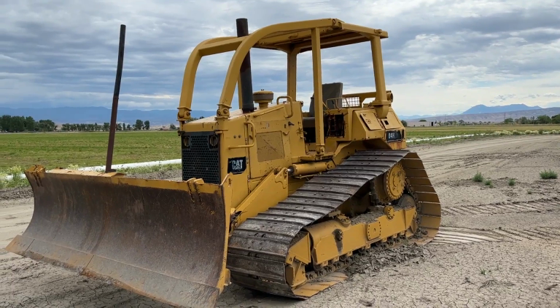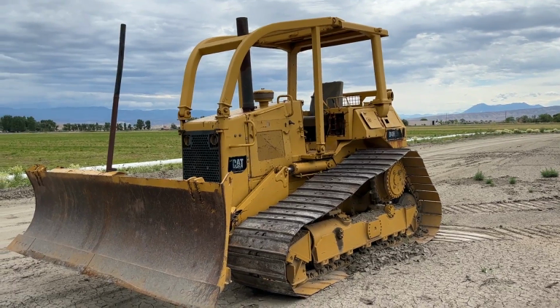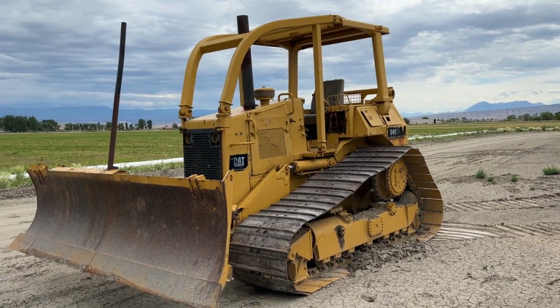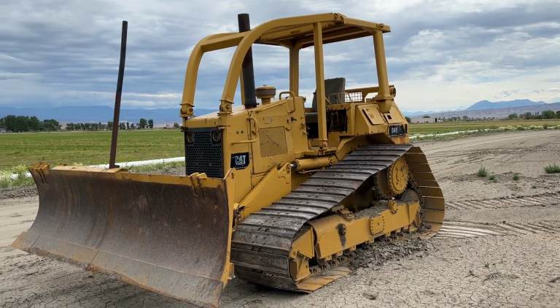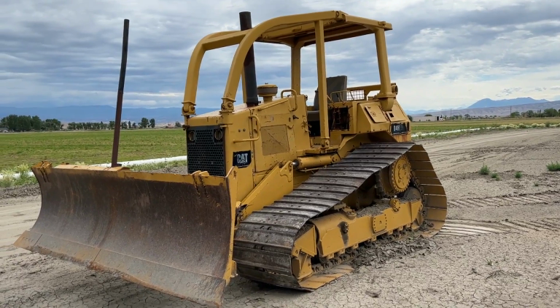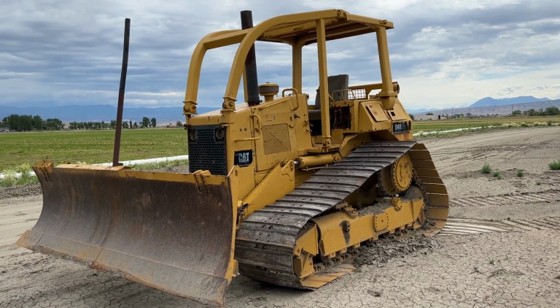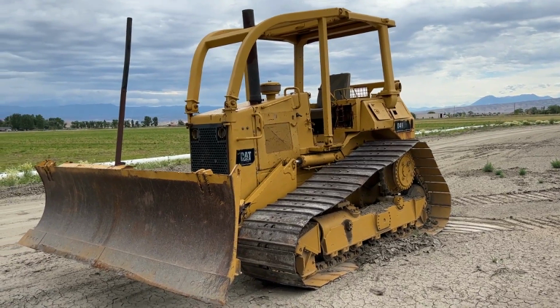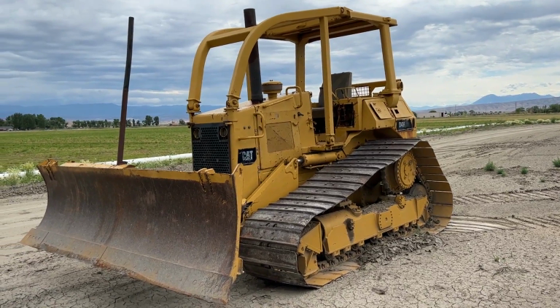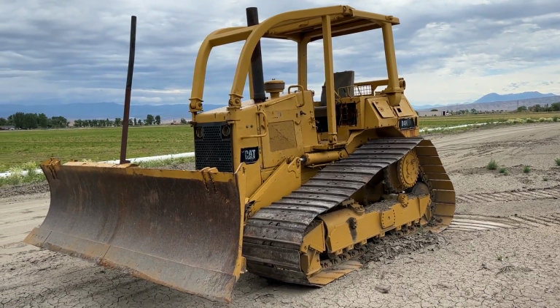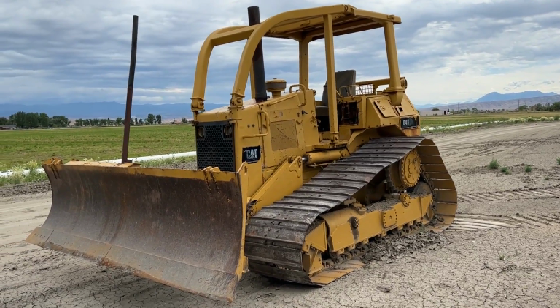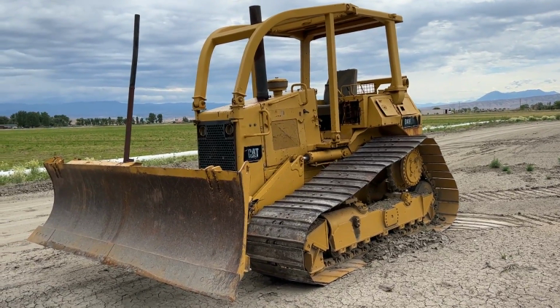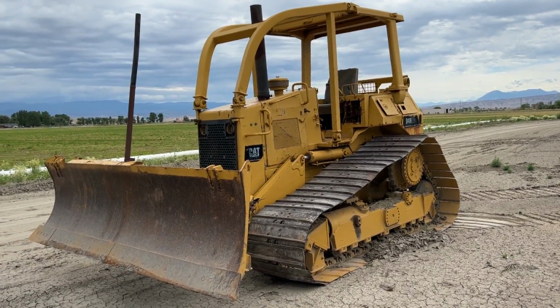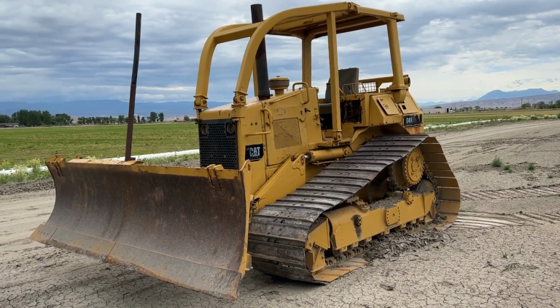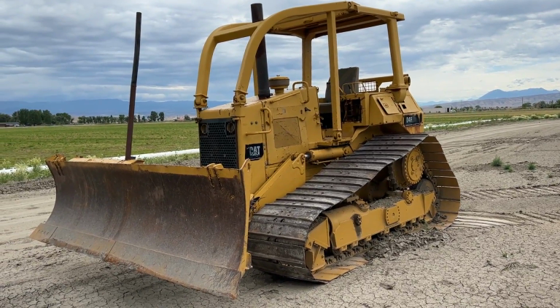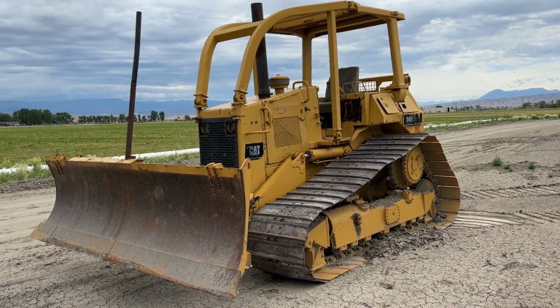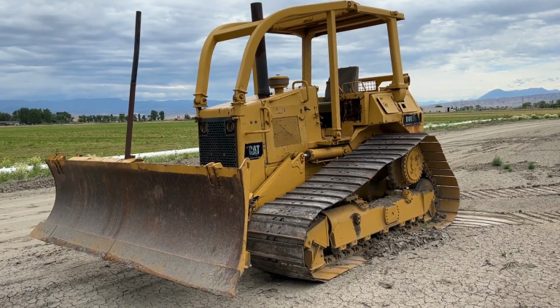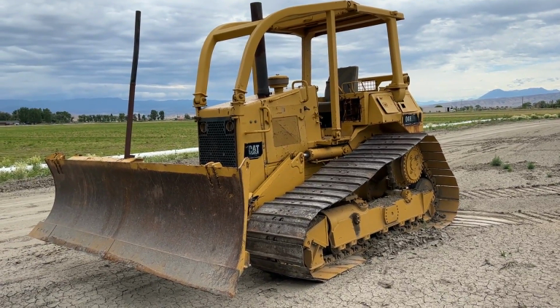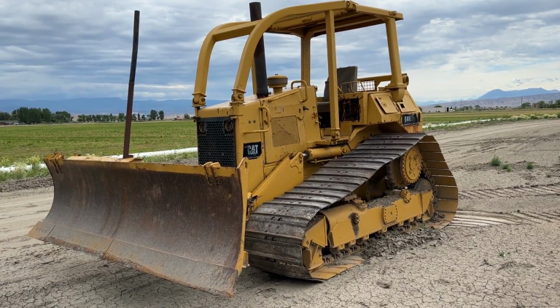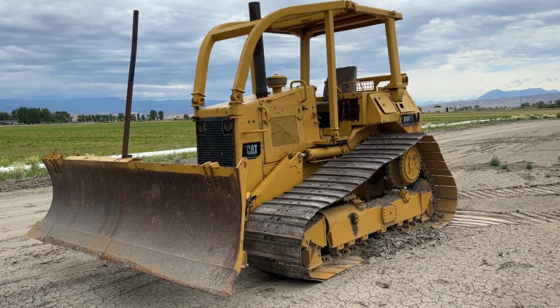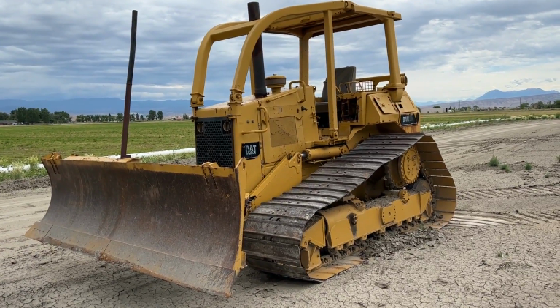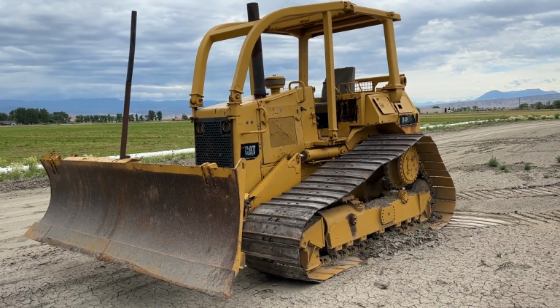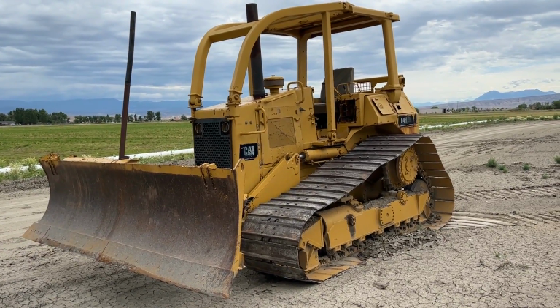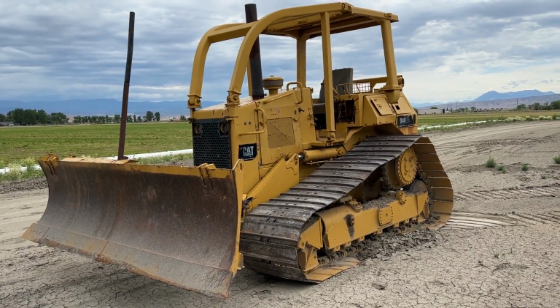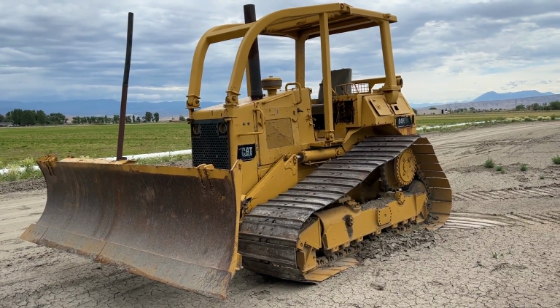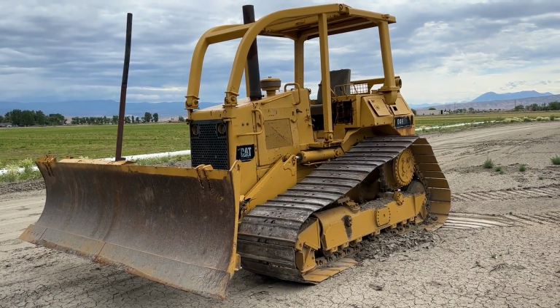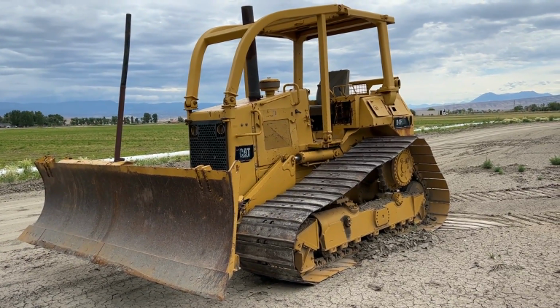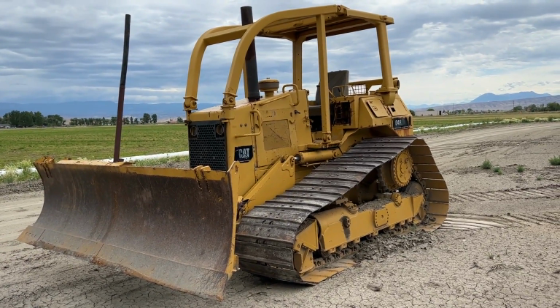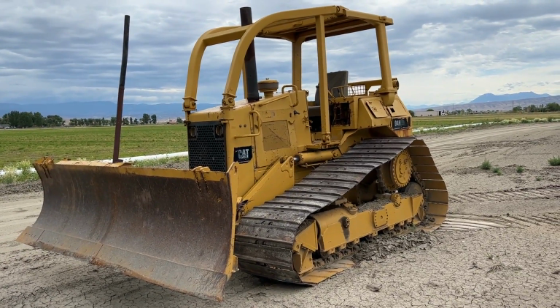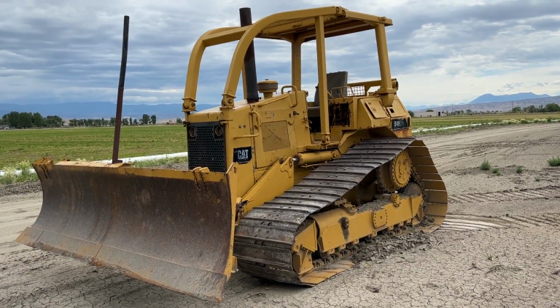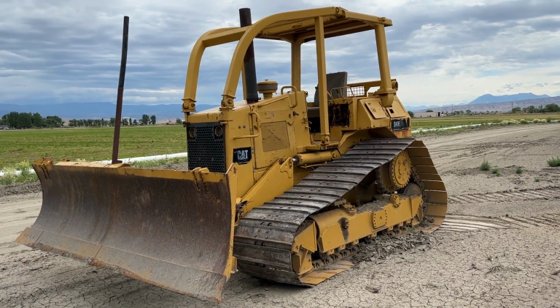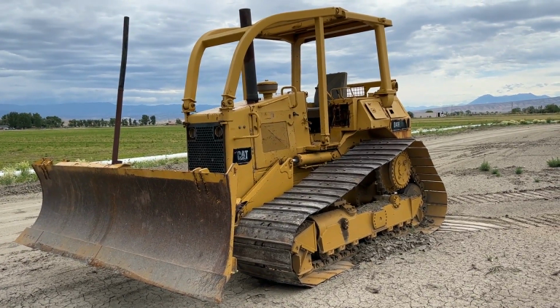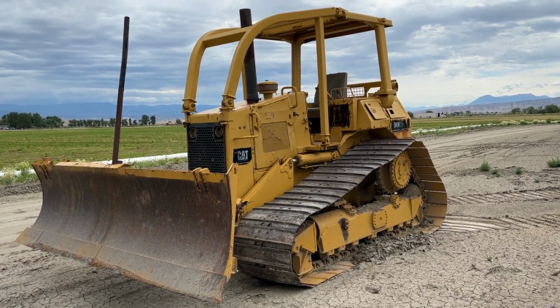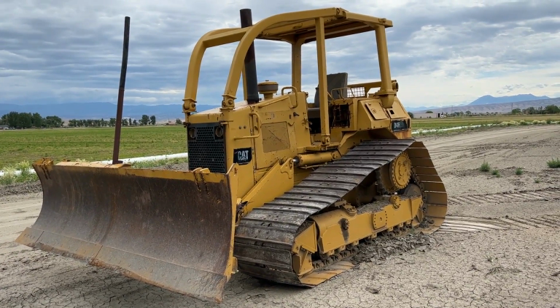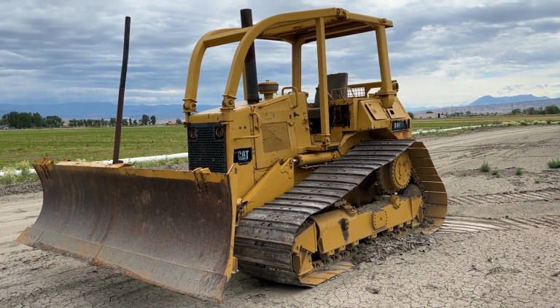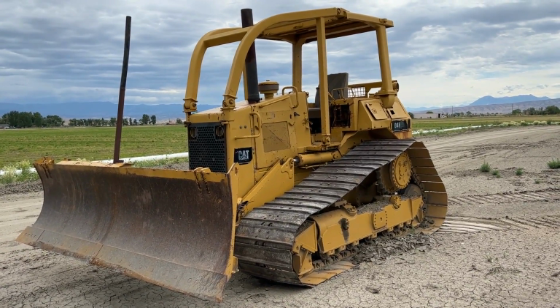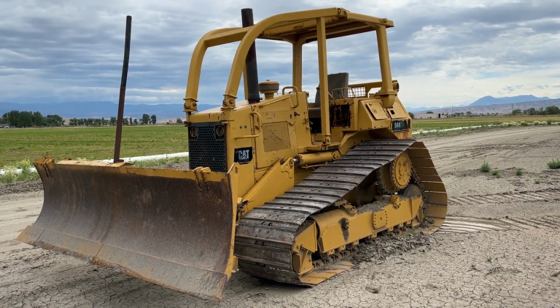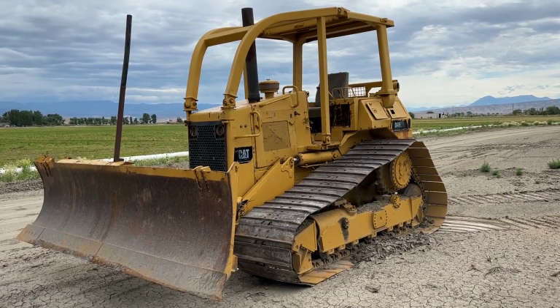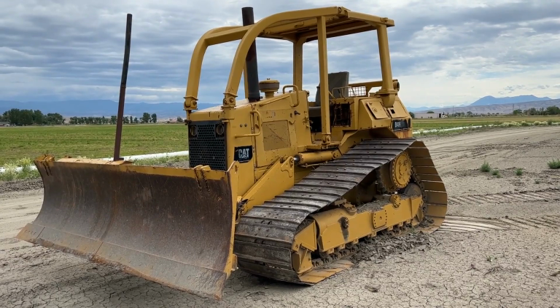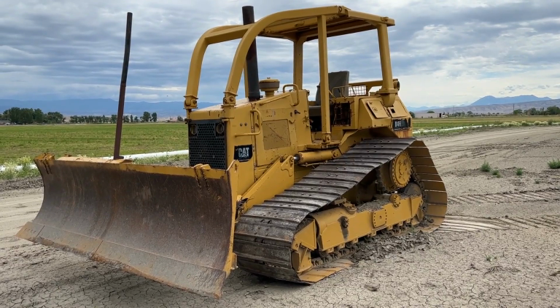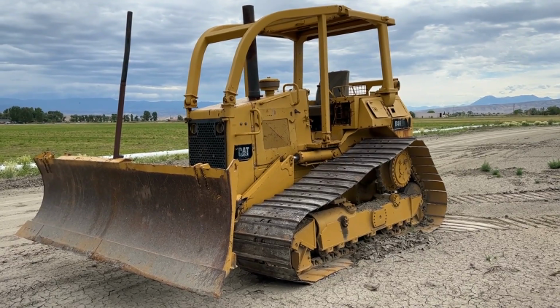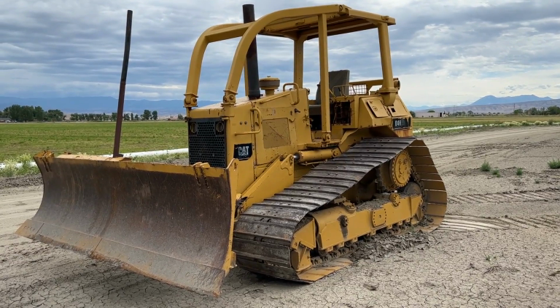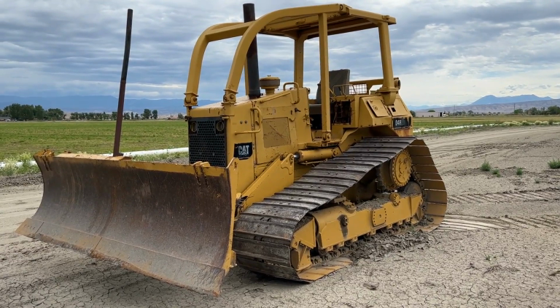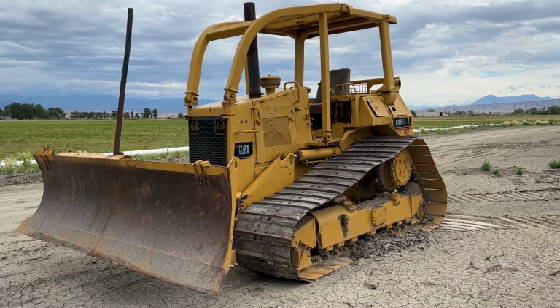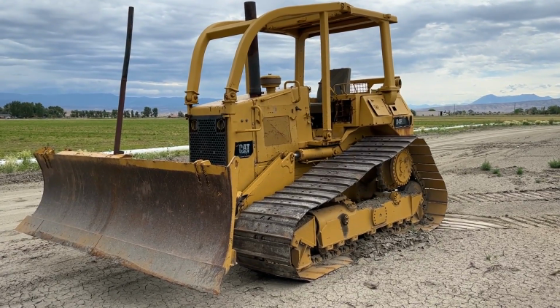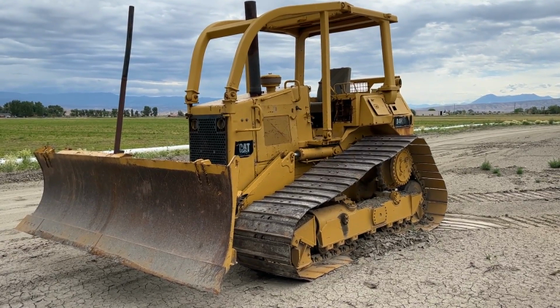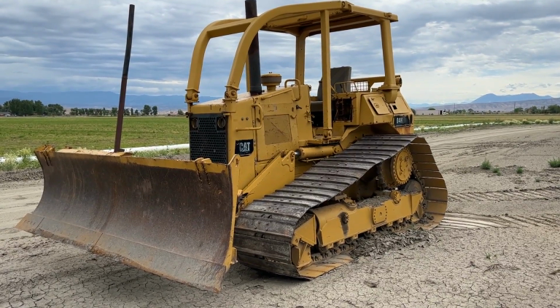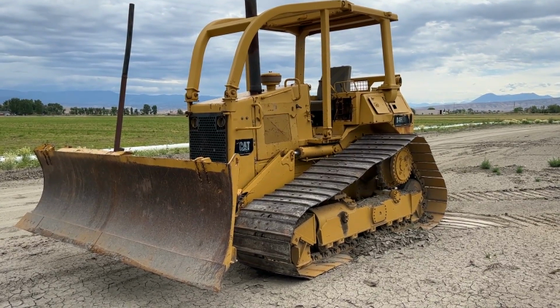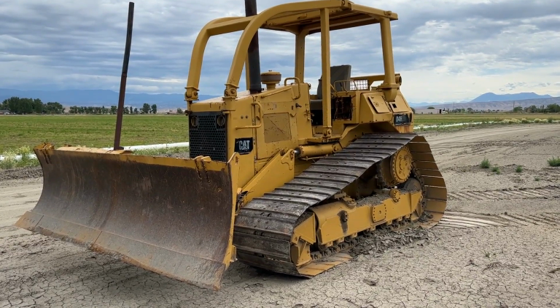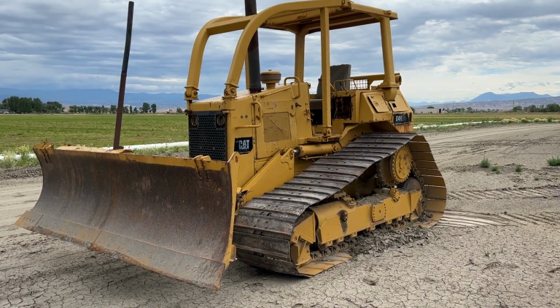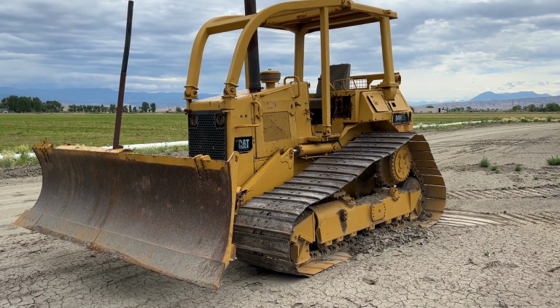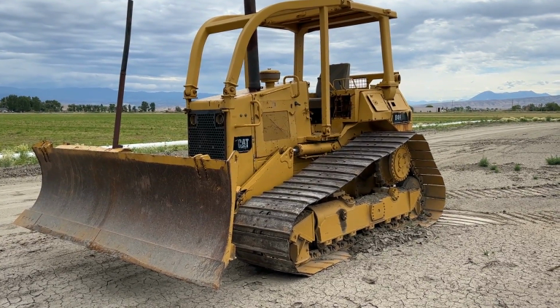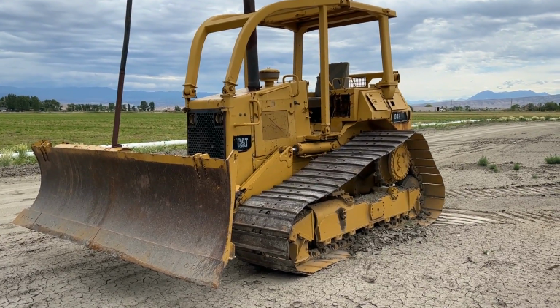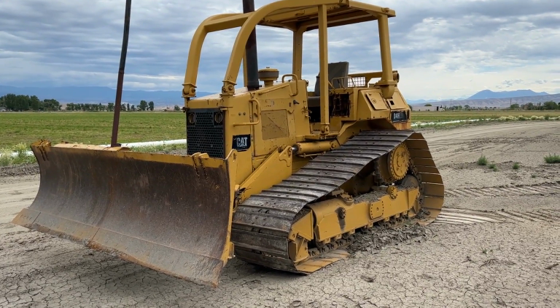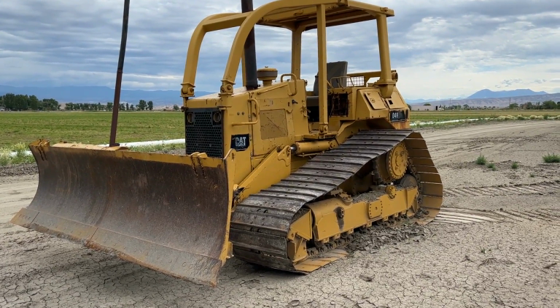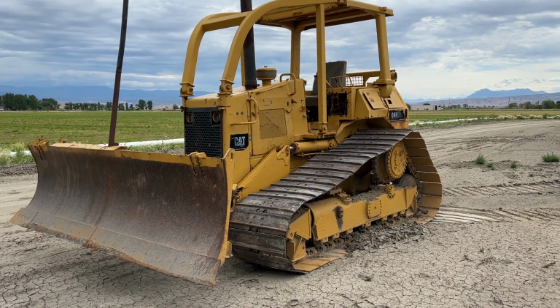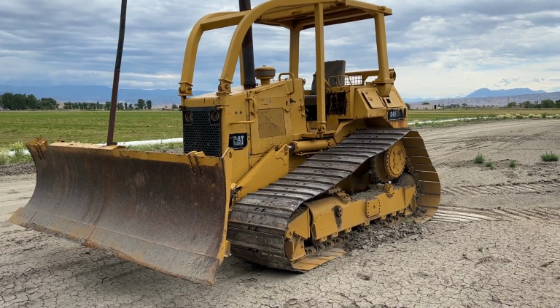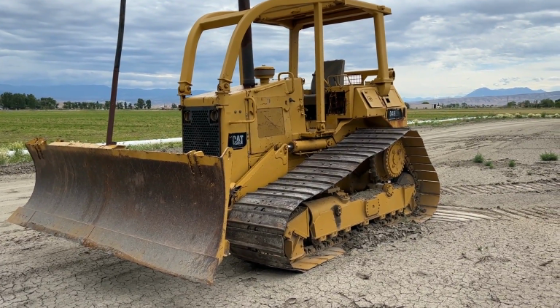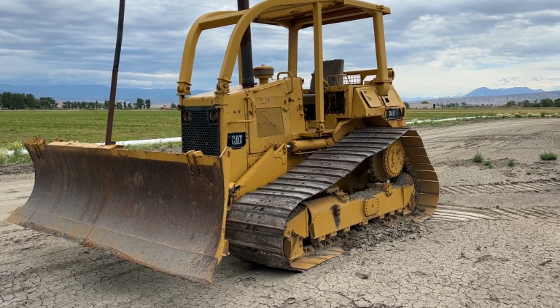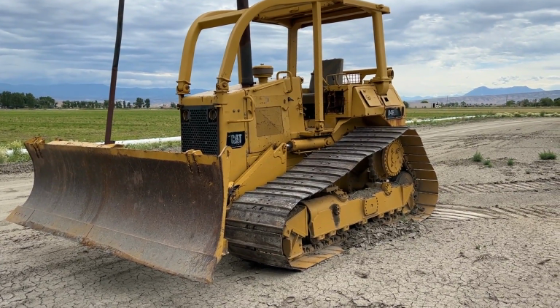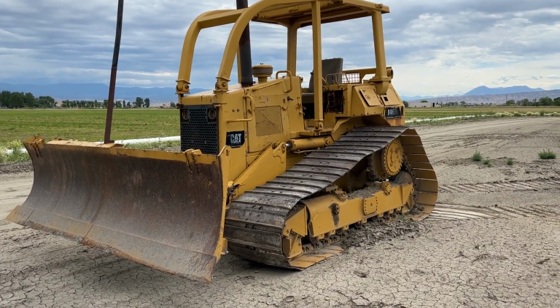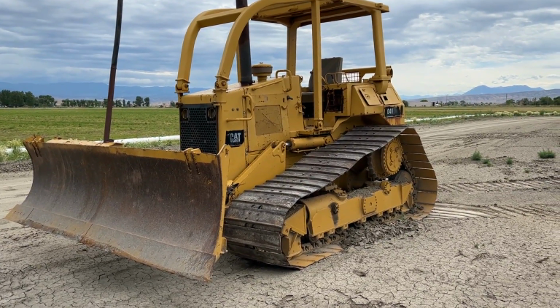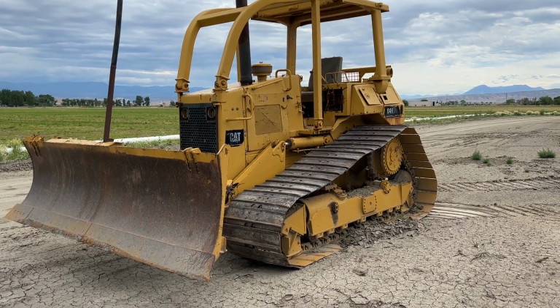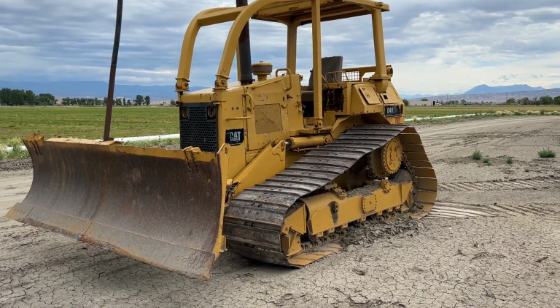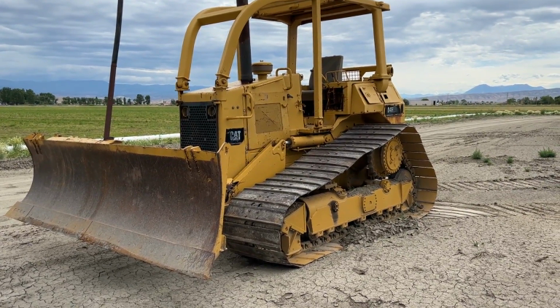Folks, we're in Delta, Colorado, and we've got a Cat D4H Hytrack that we're going to put up on auction for you.